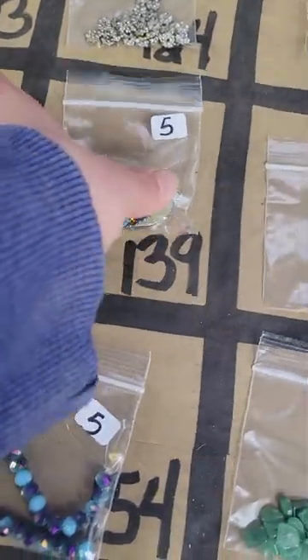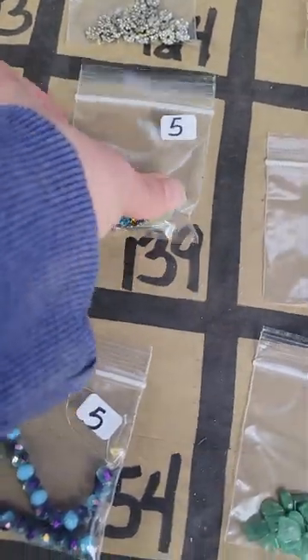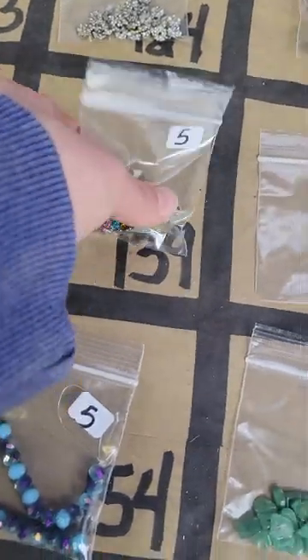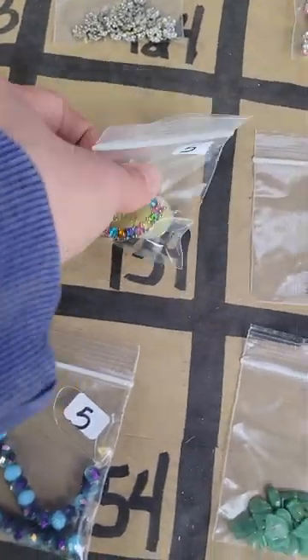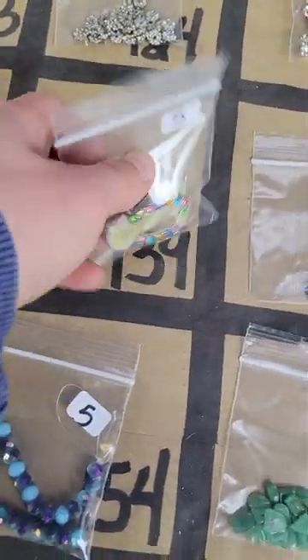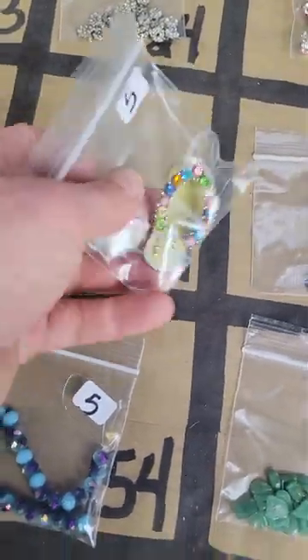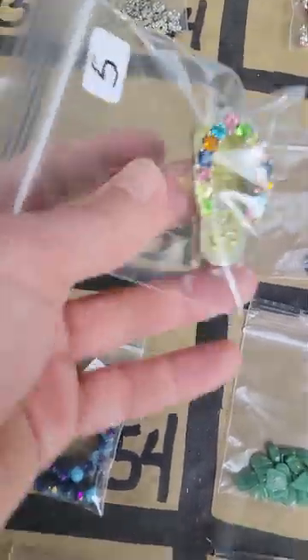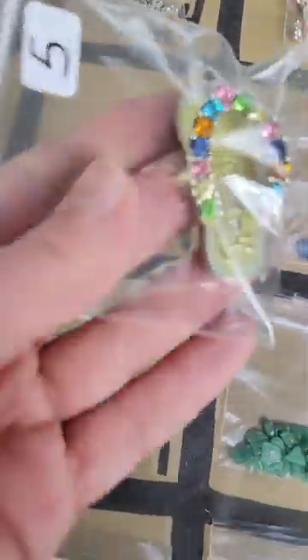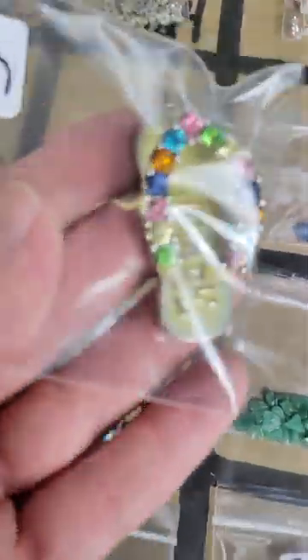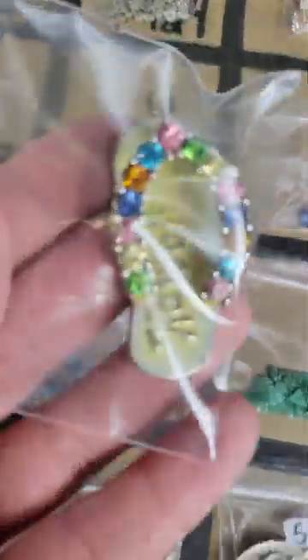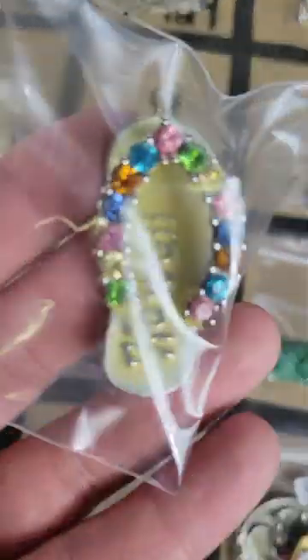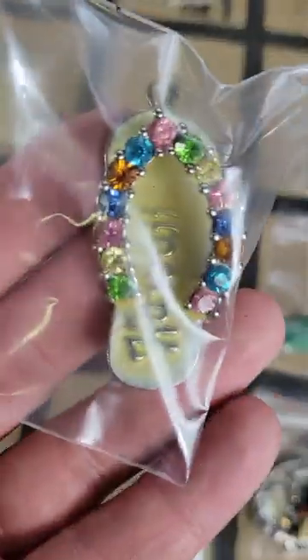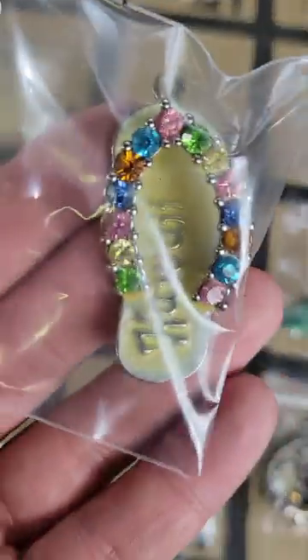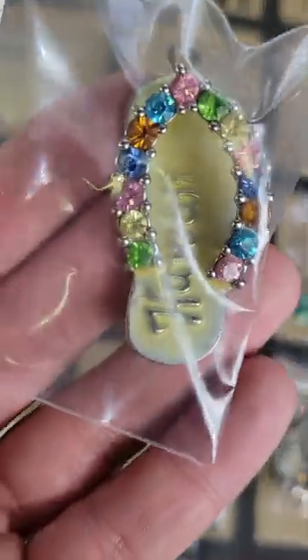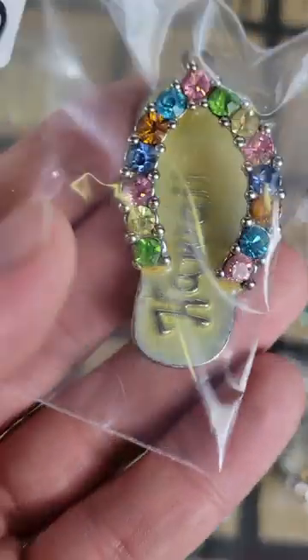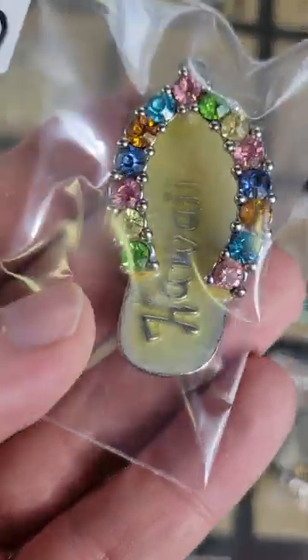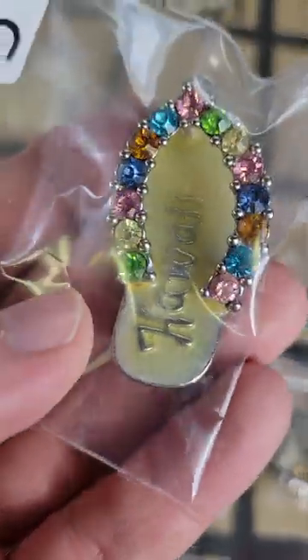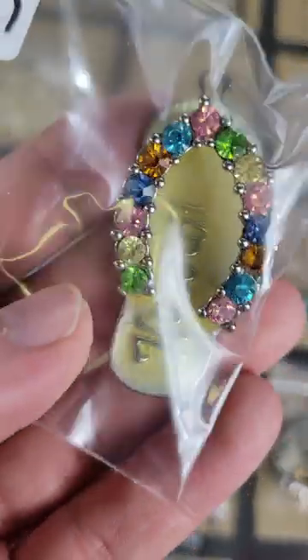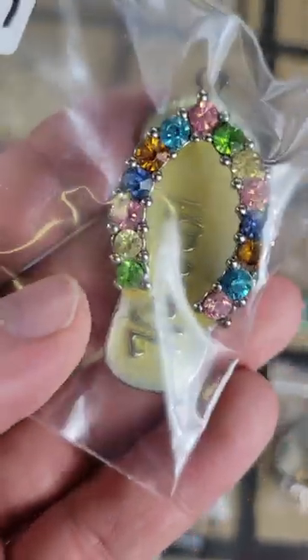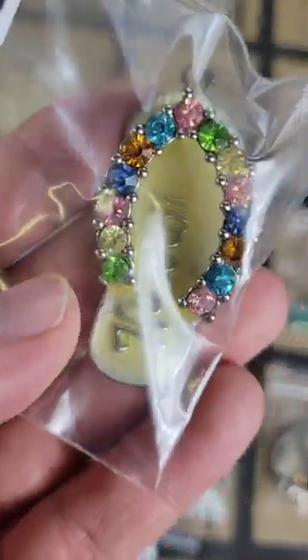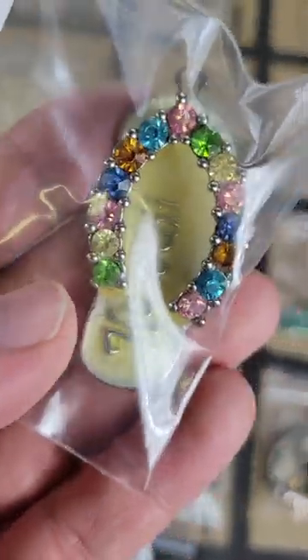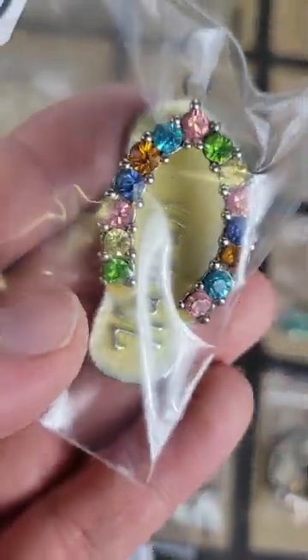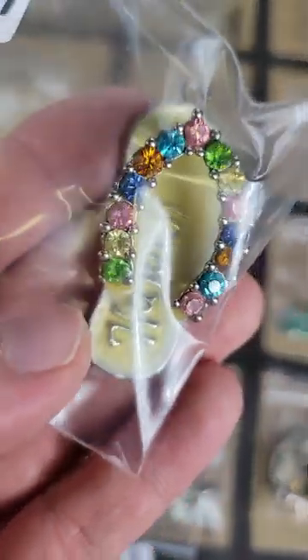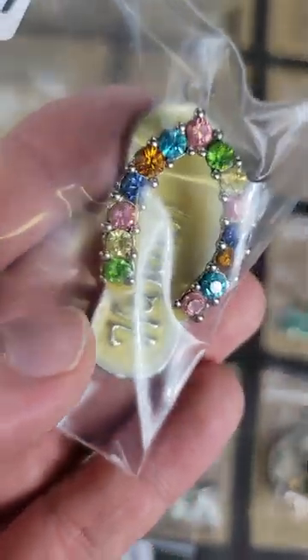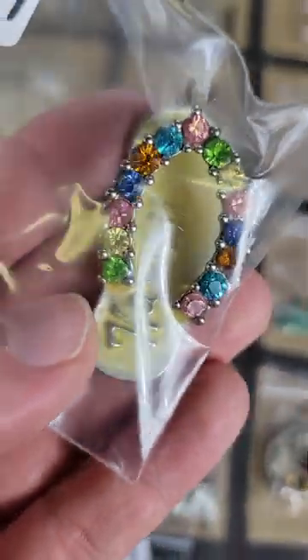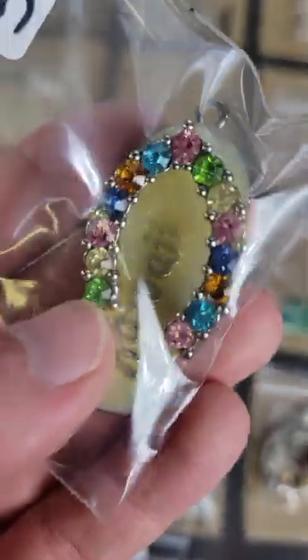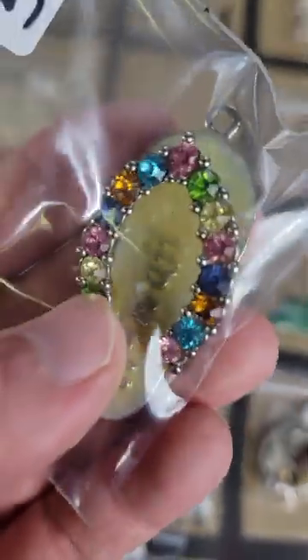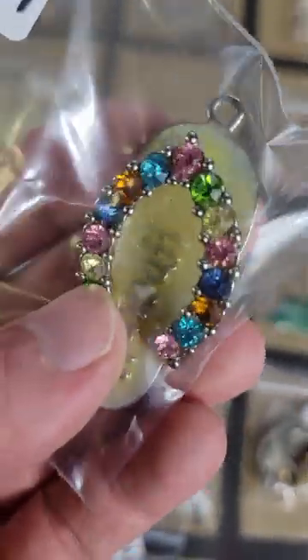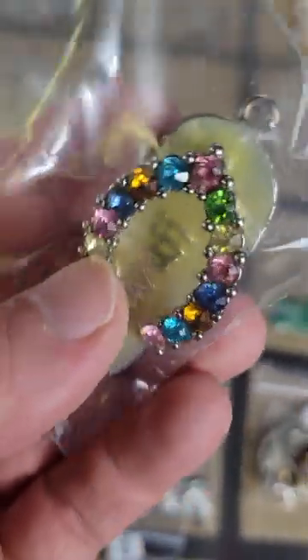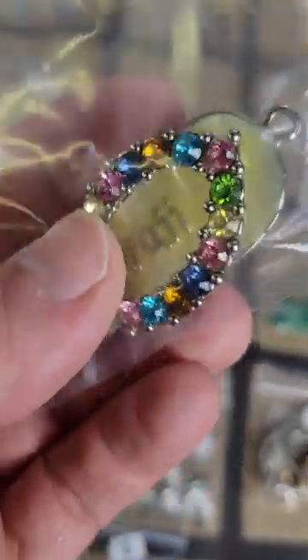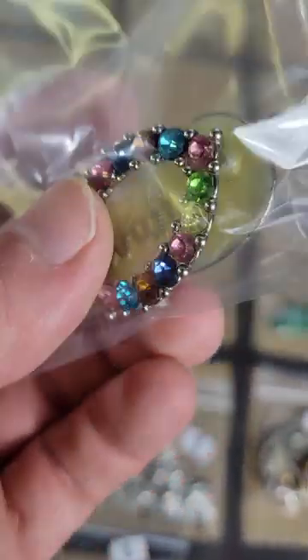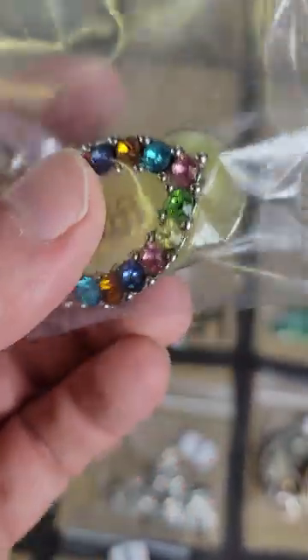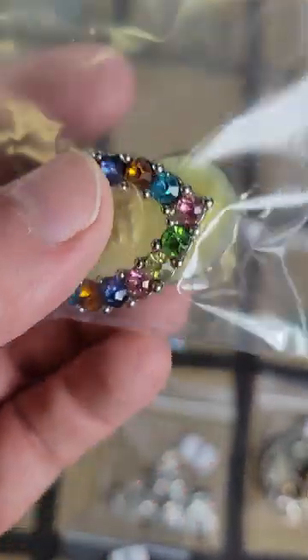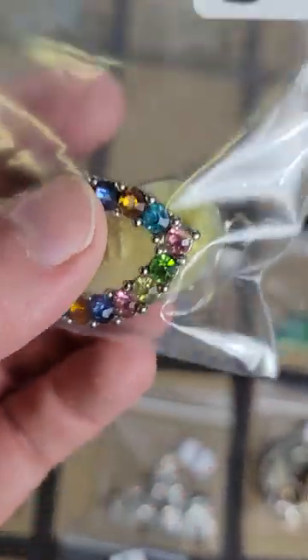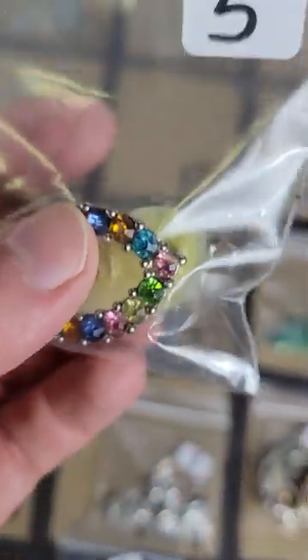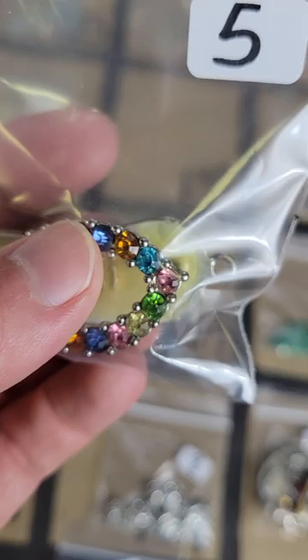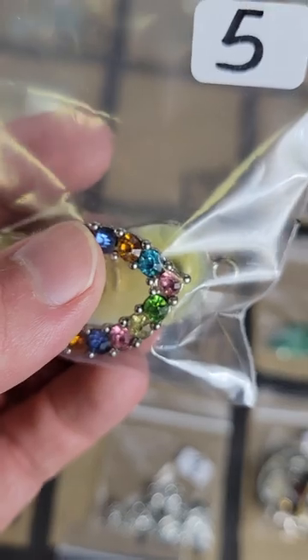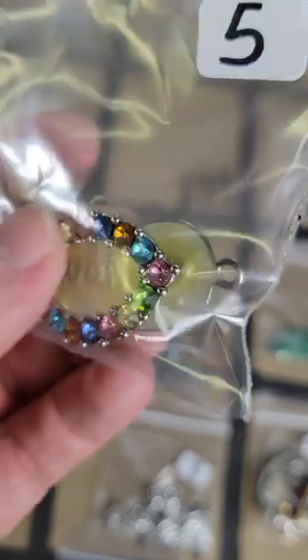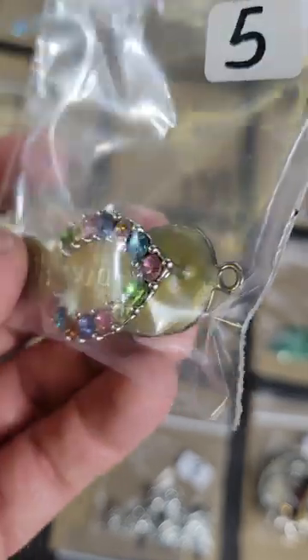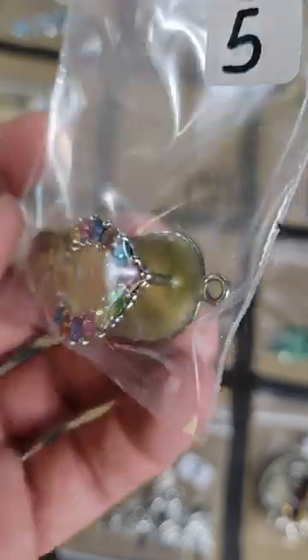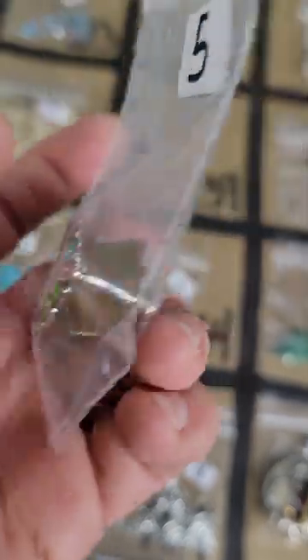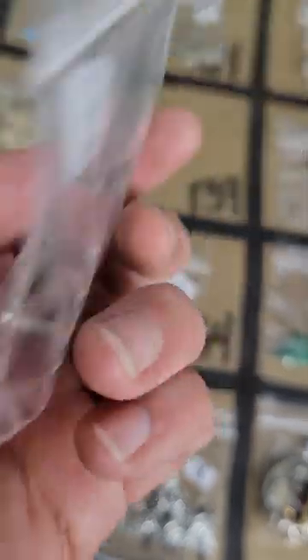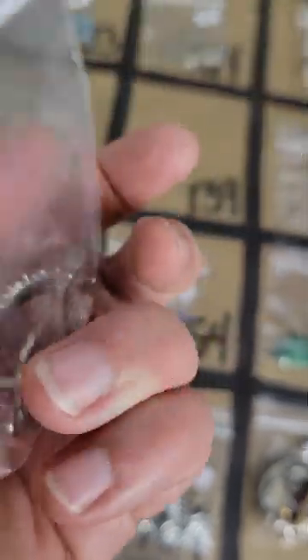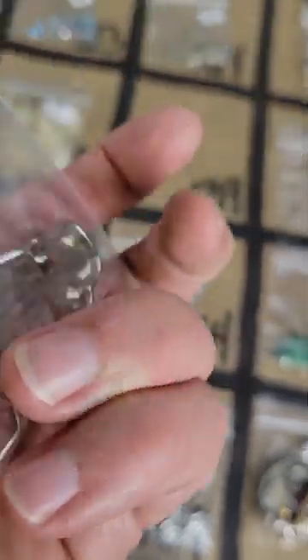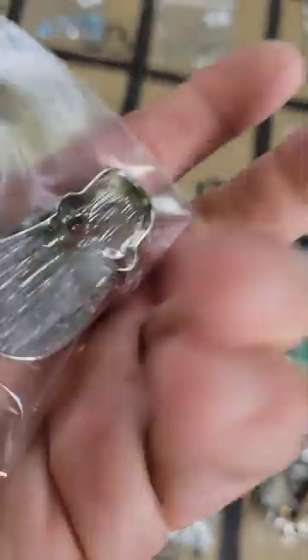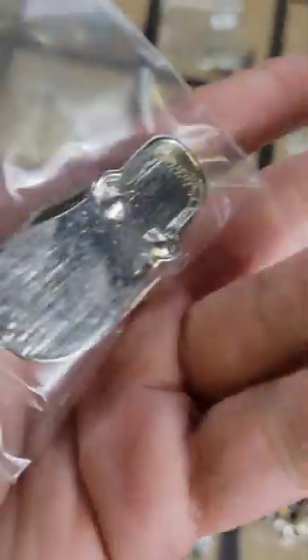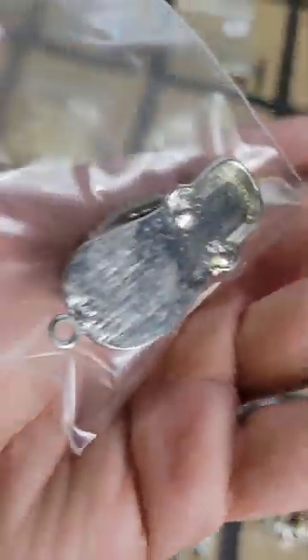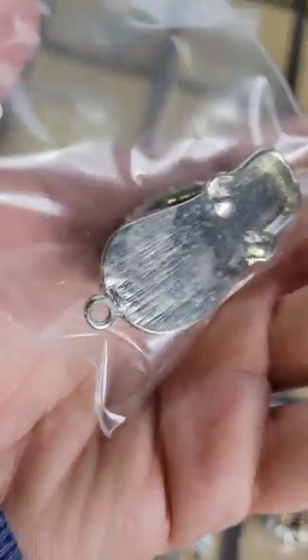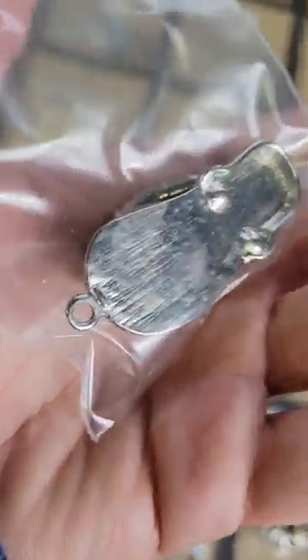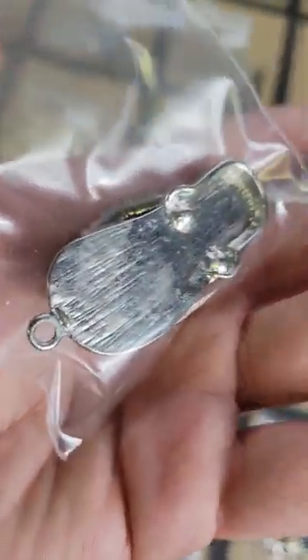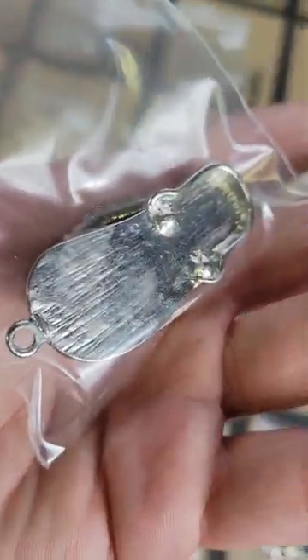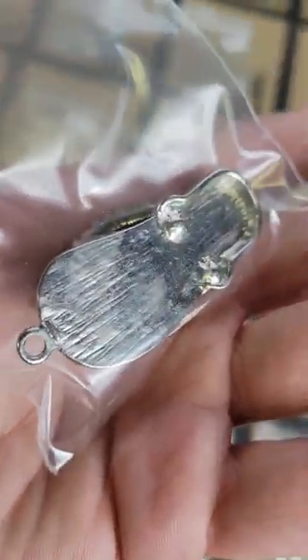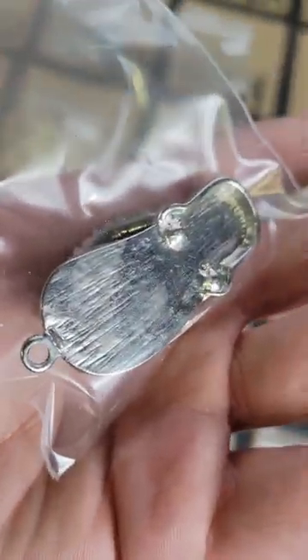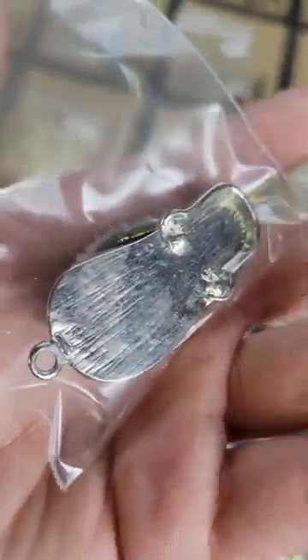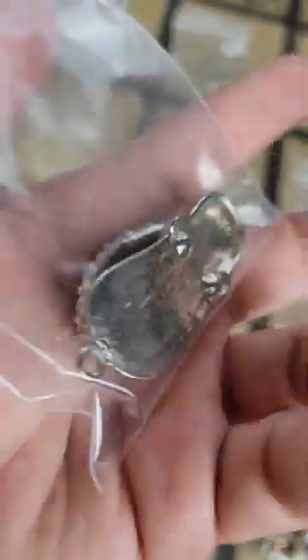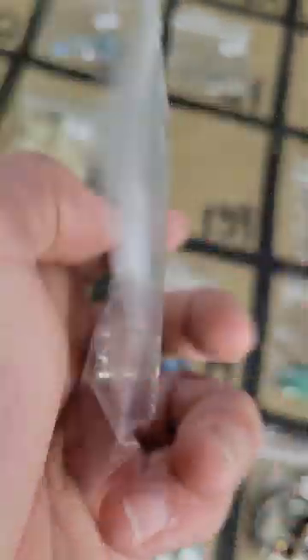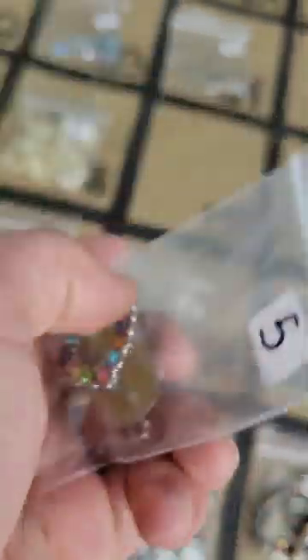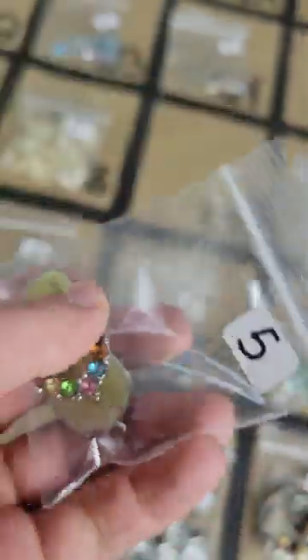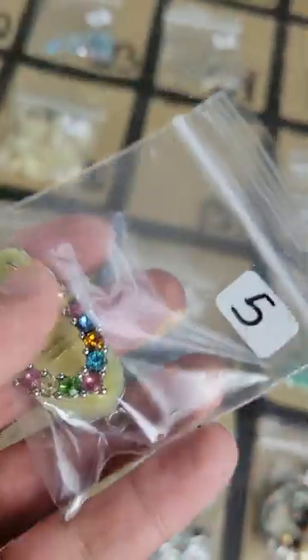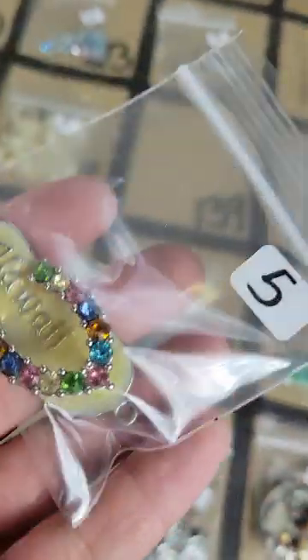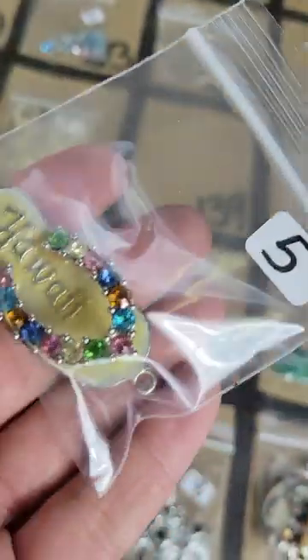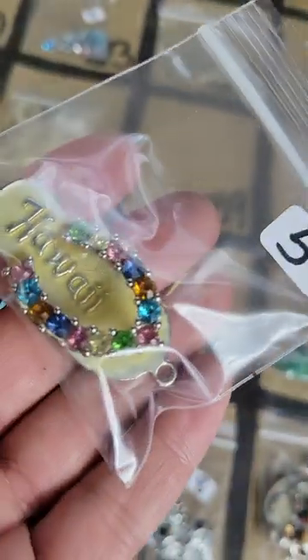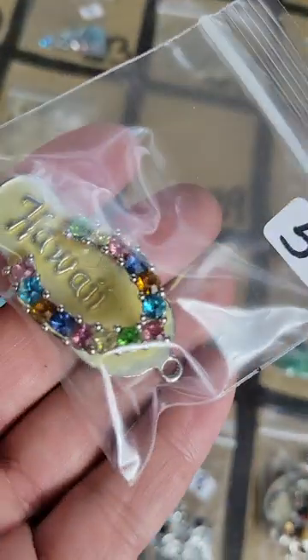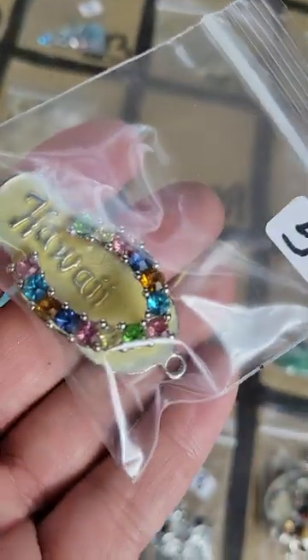Number 139: this little shoe from Hawaii — very sparkly — five bucks on number 139.